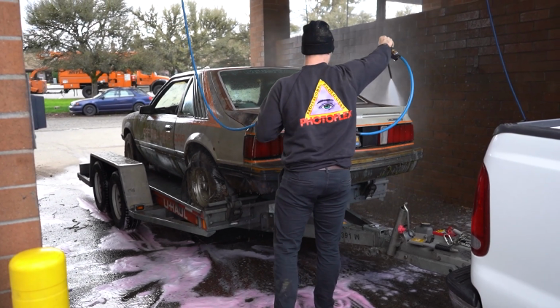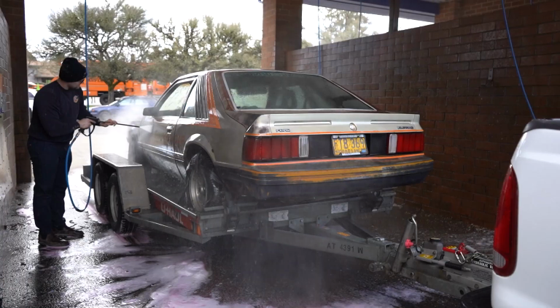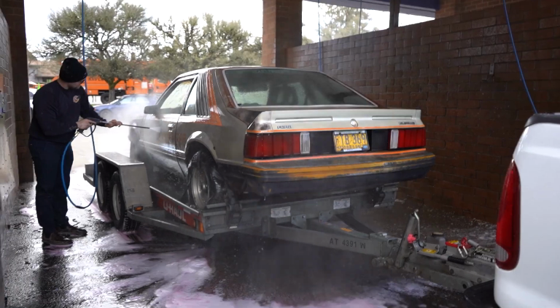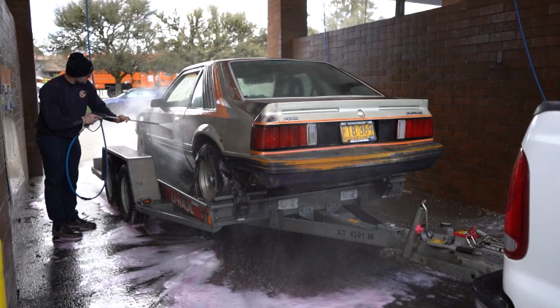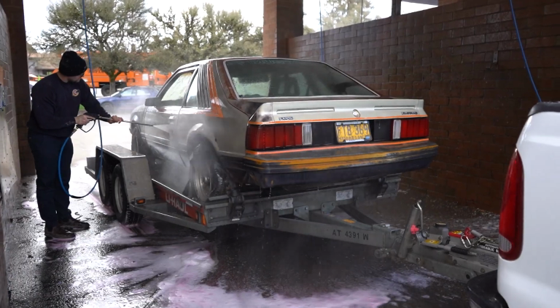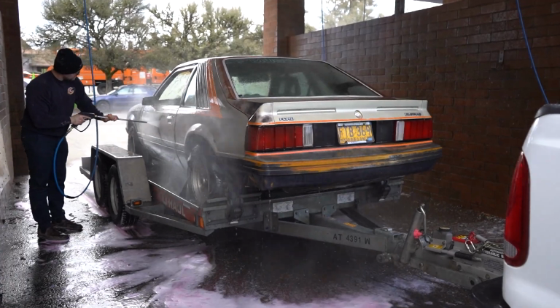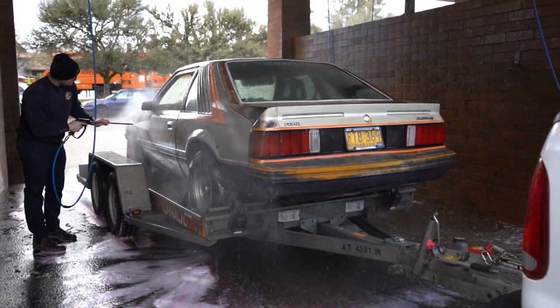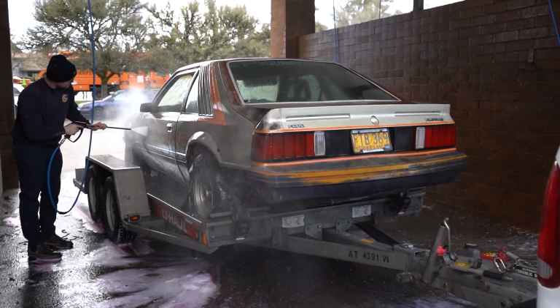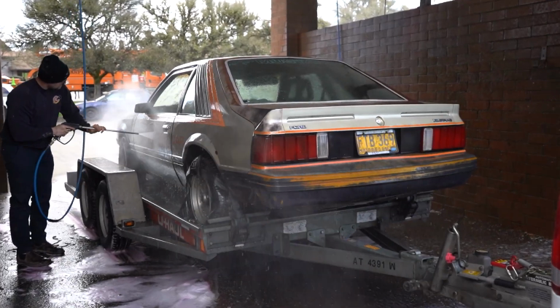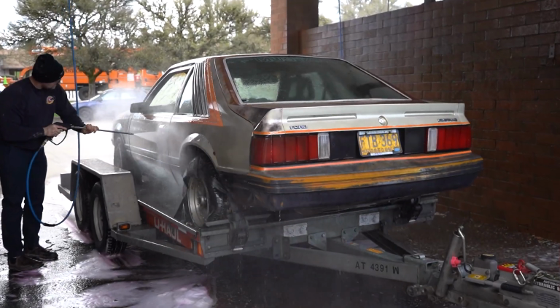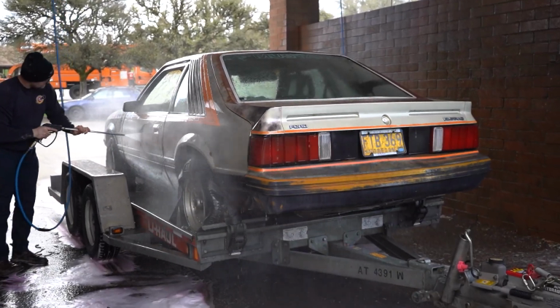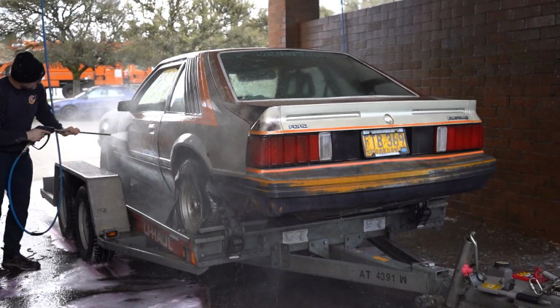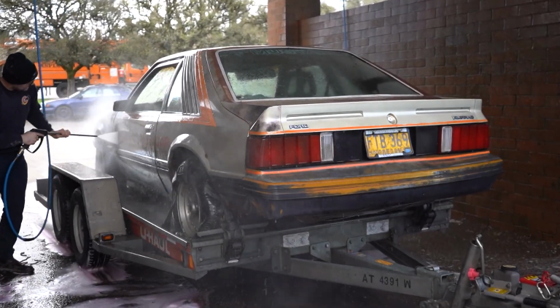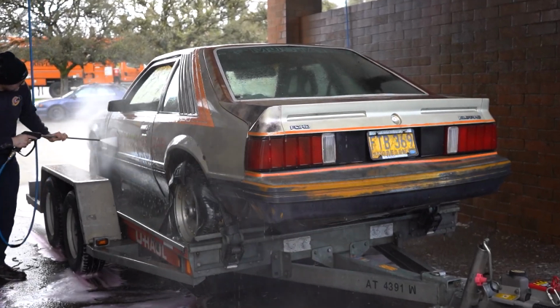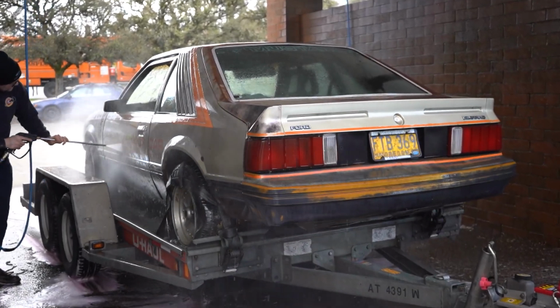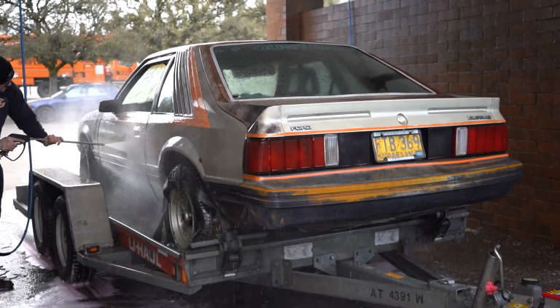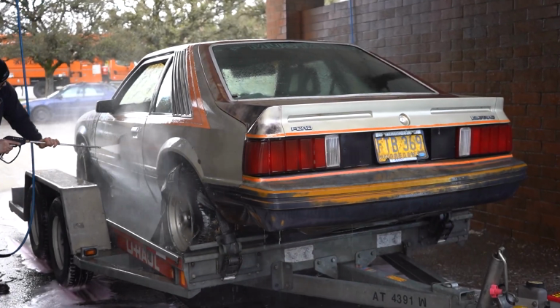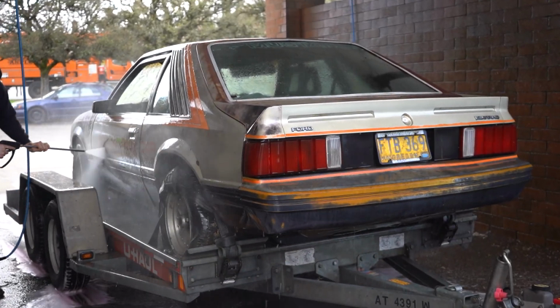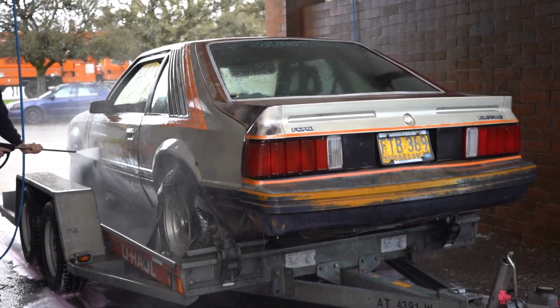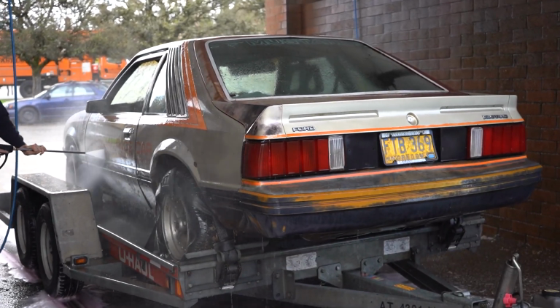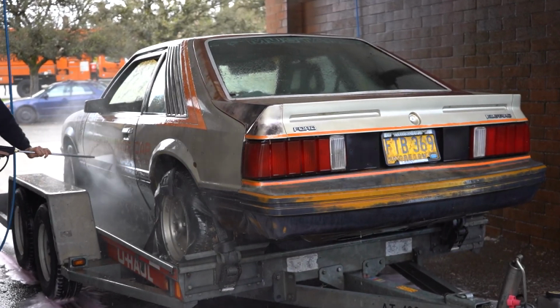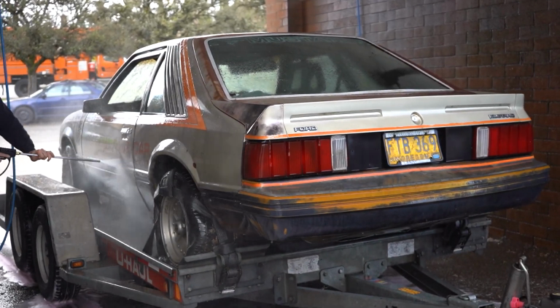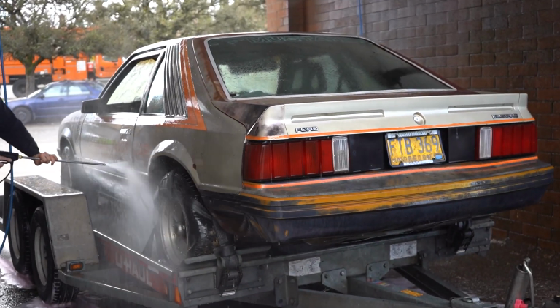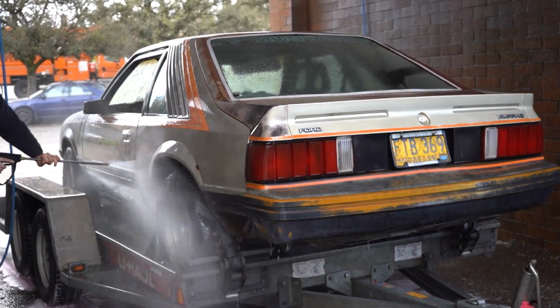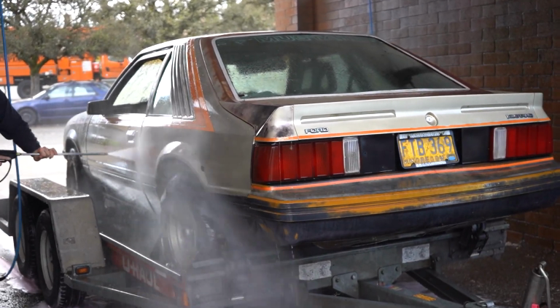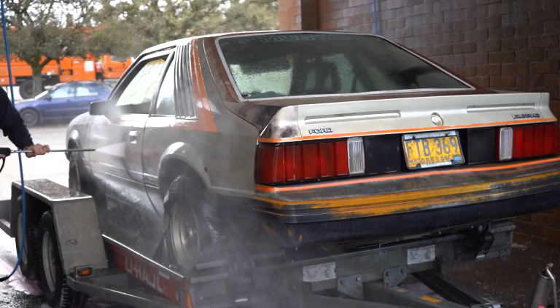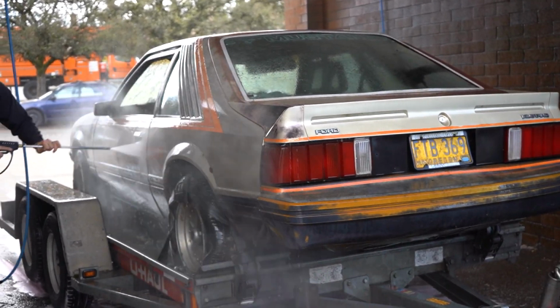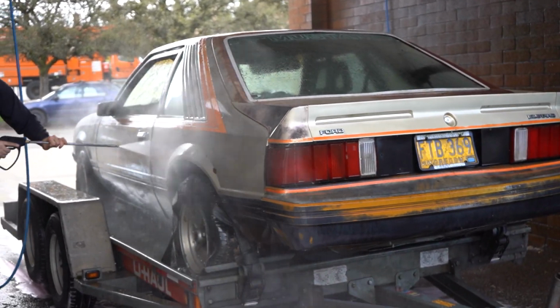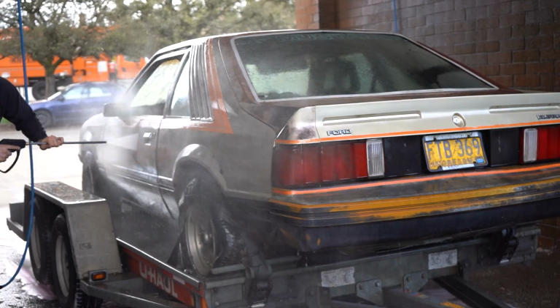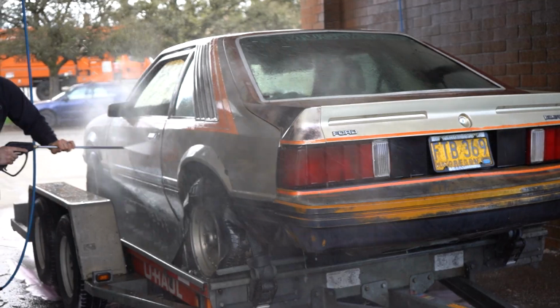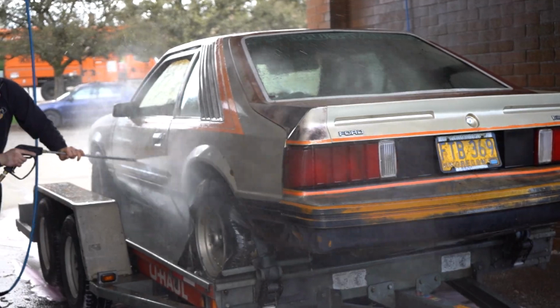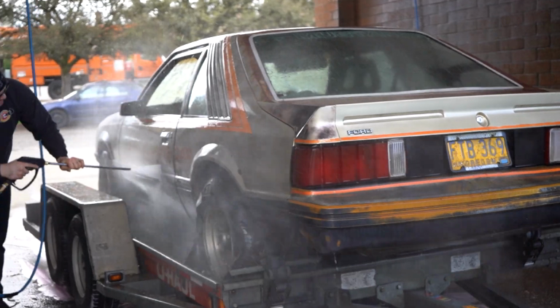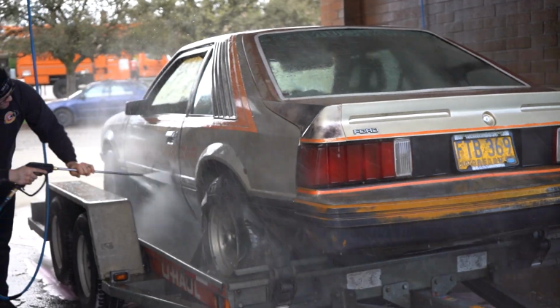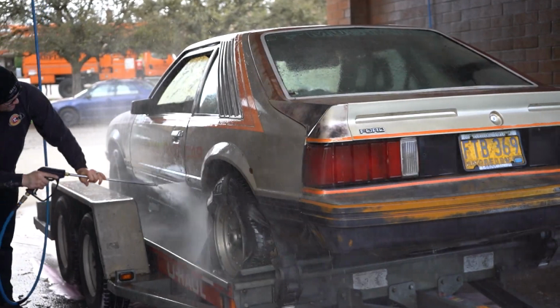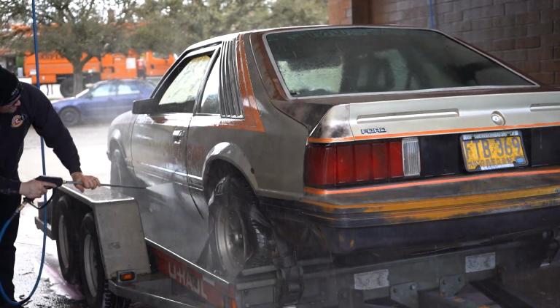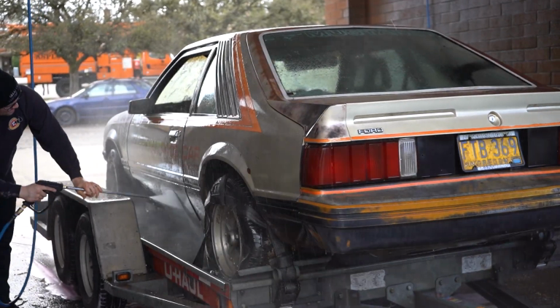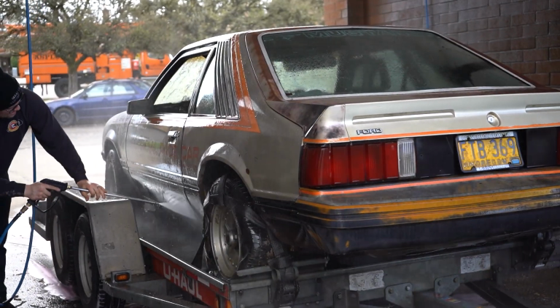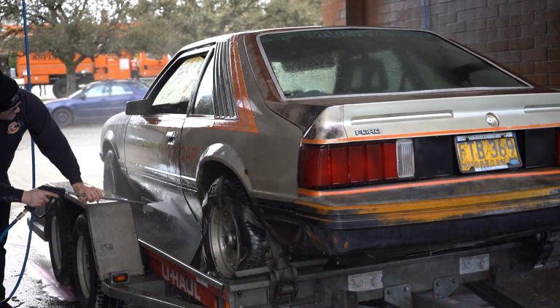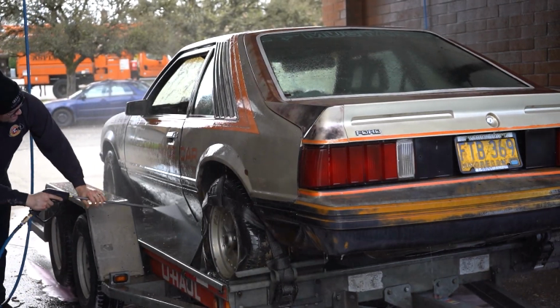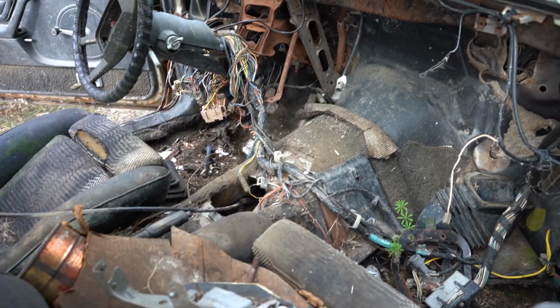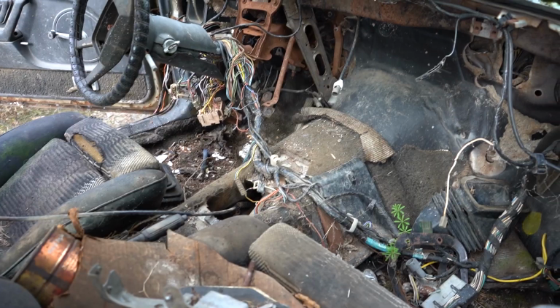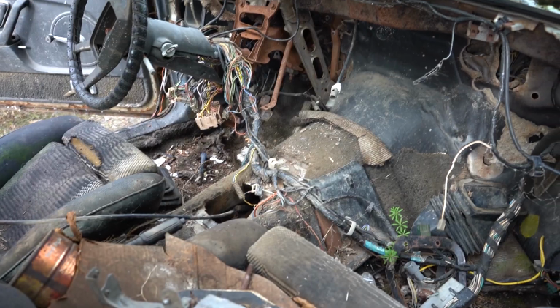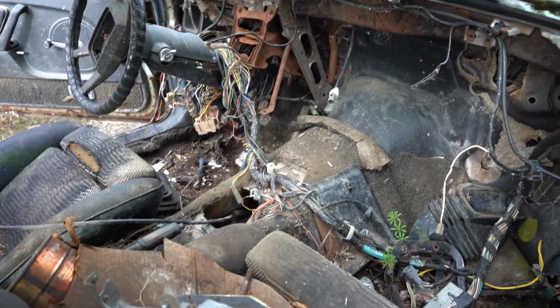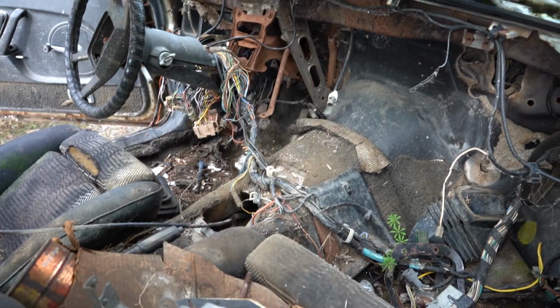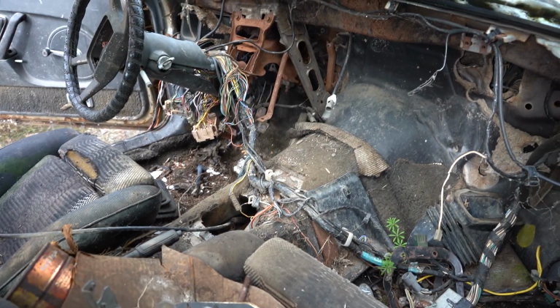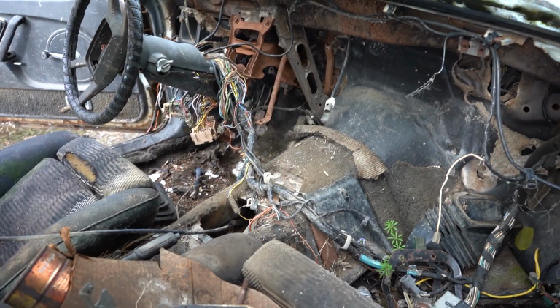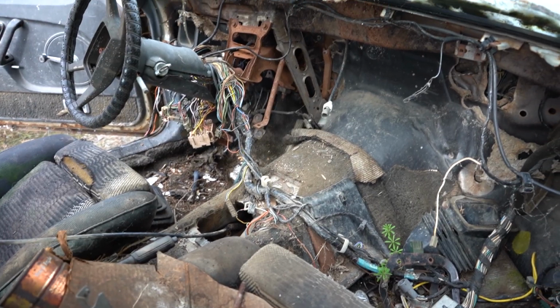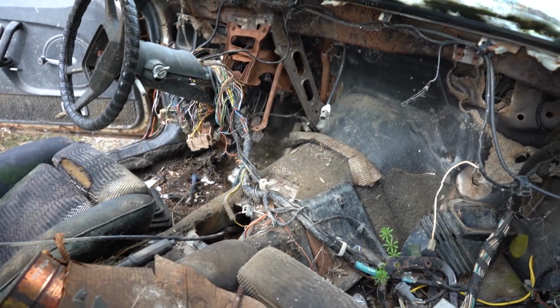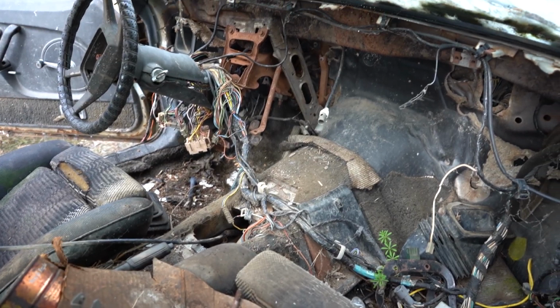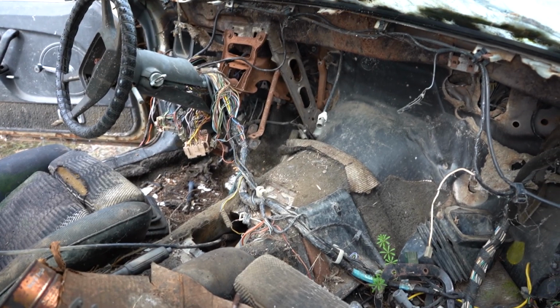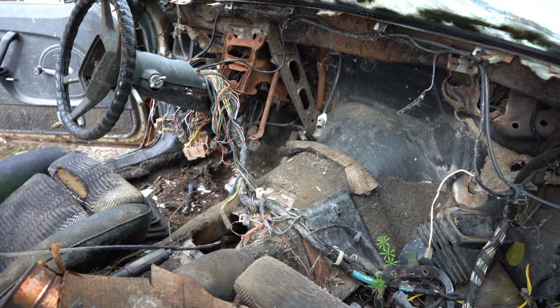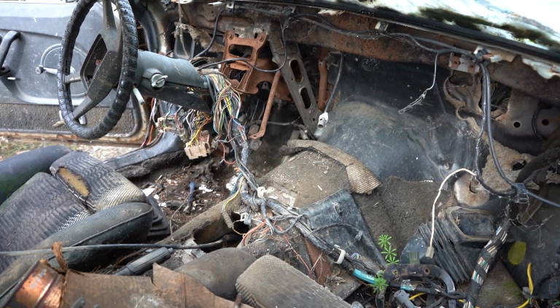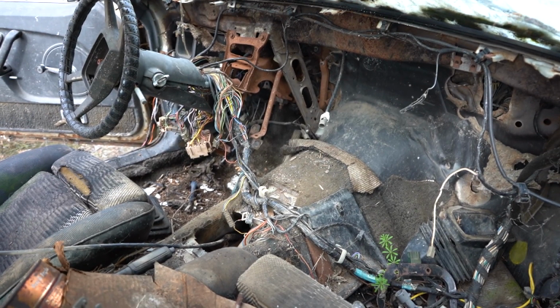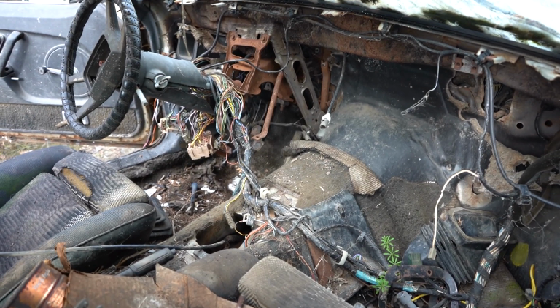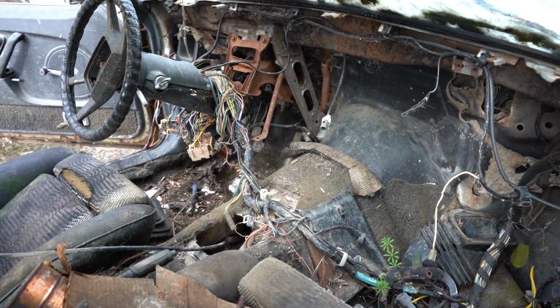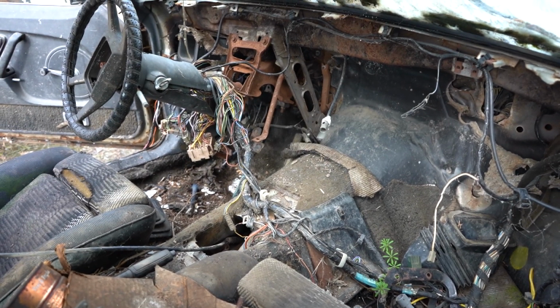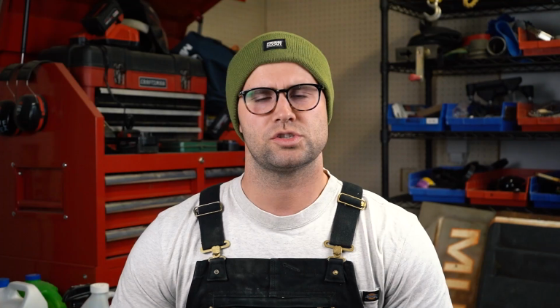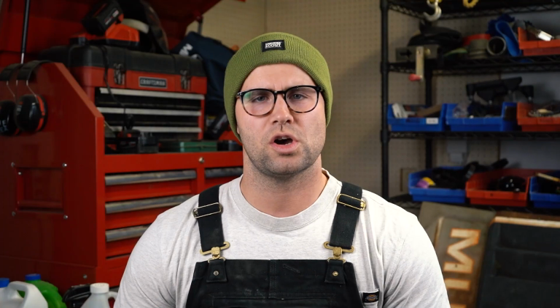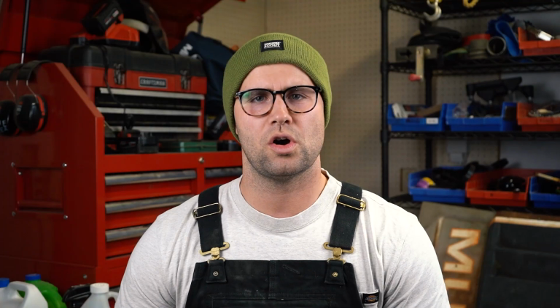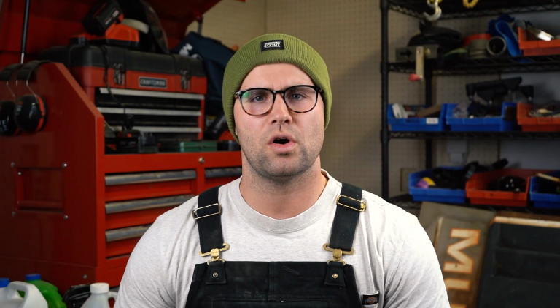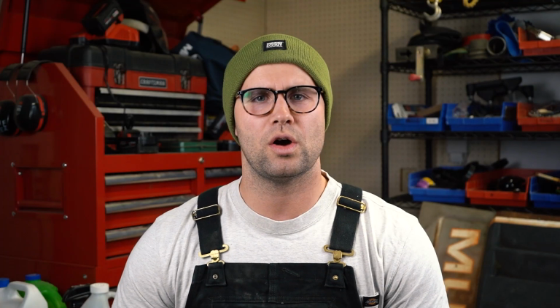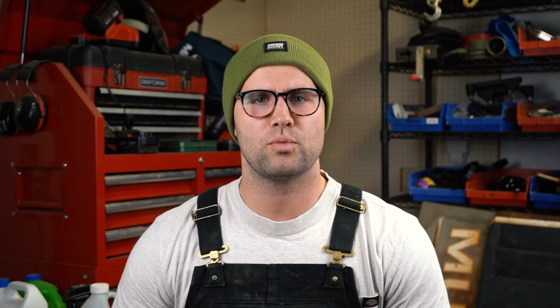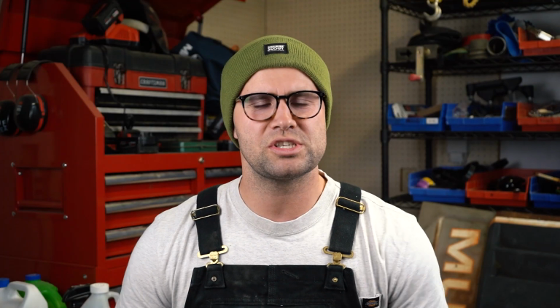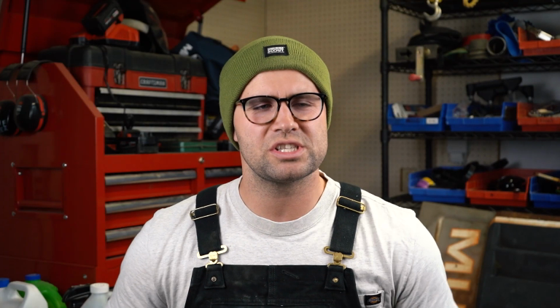After we picked up the car from the field, we took it over to a car wash. I blasted the inside, washed the outside — this thing was nasty.